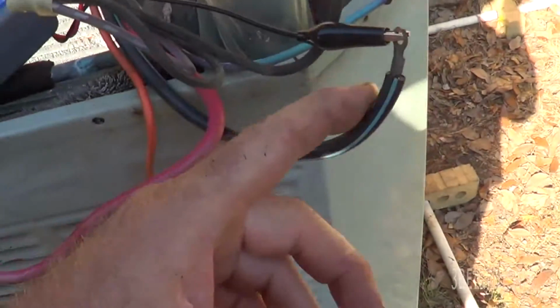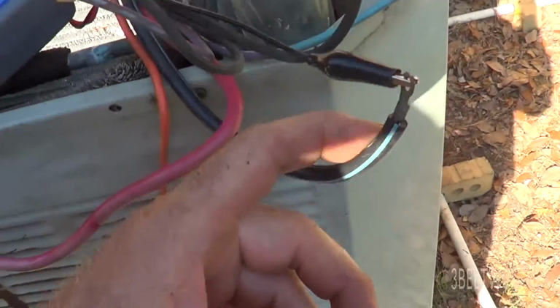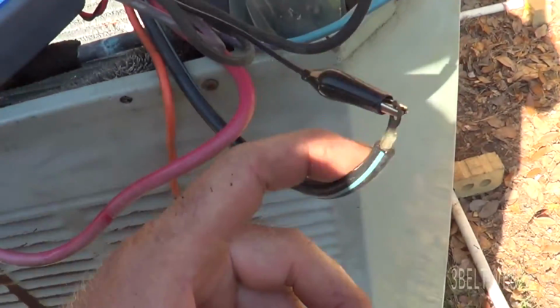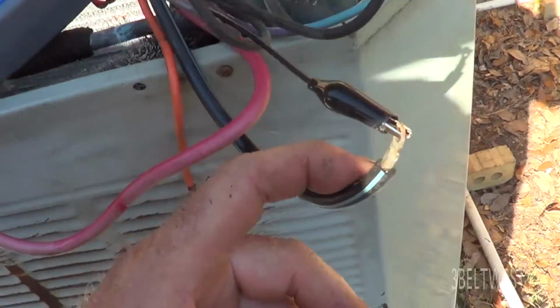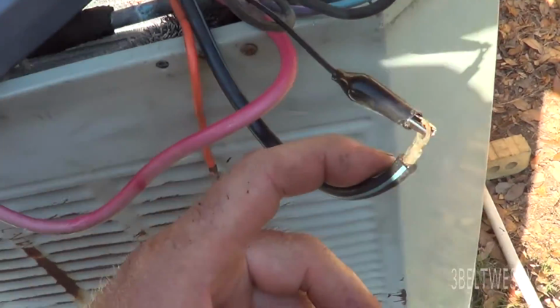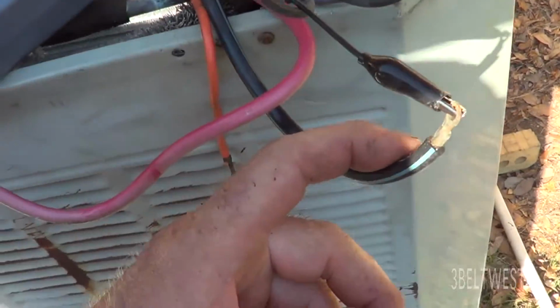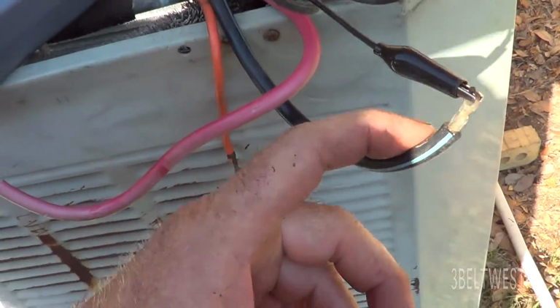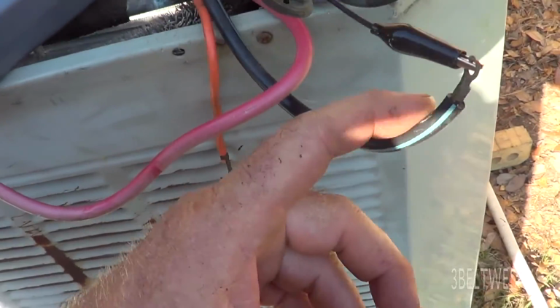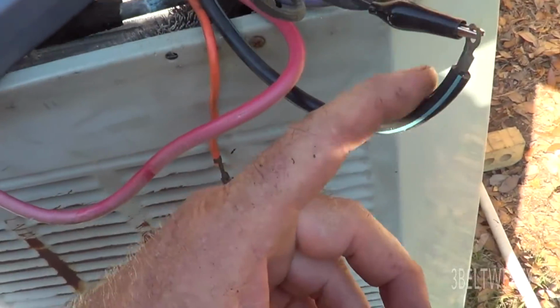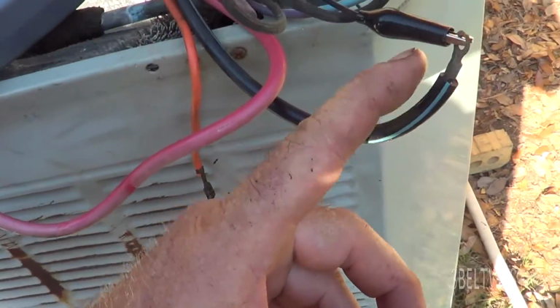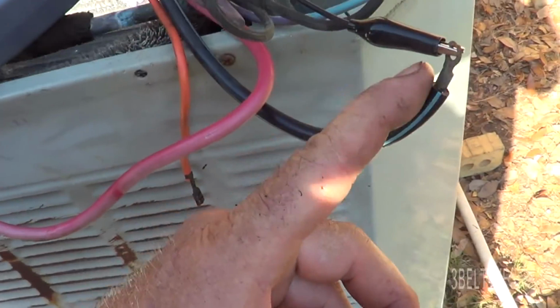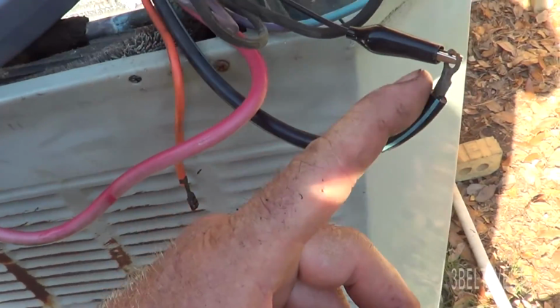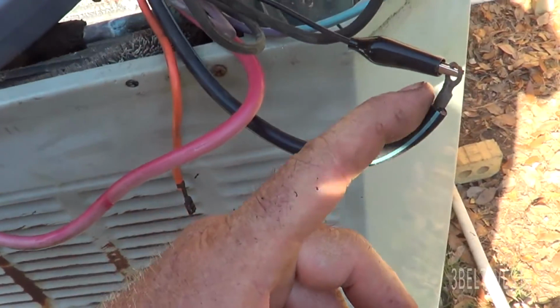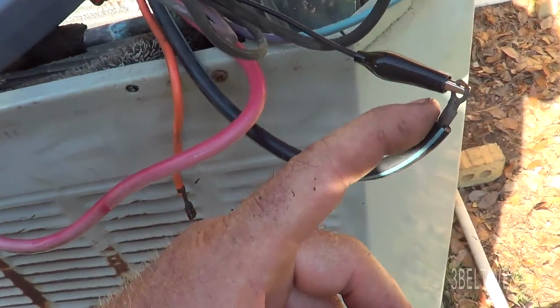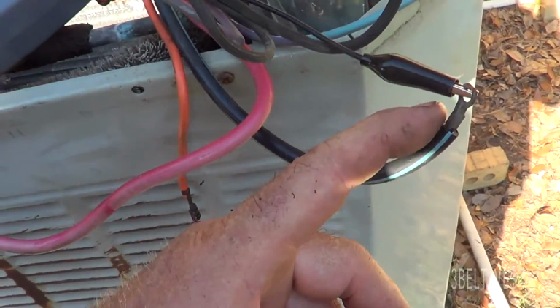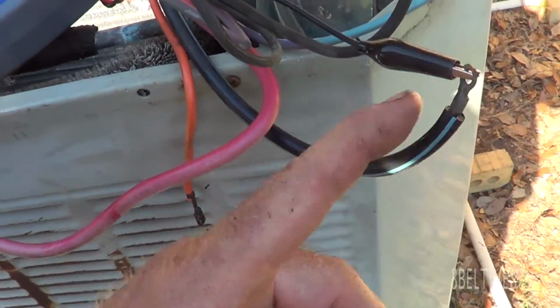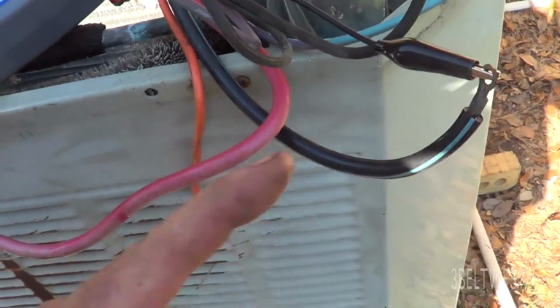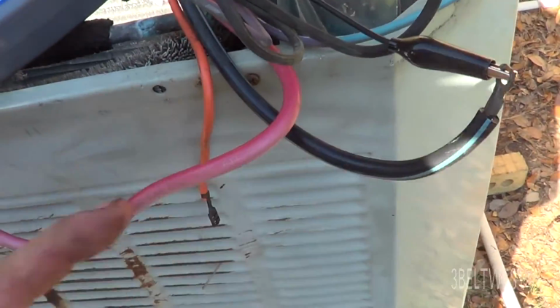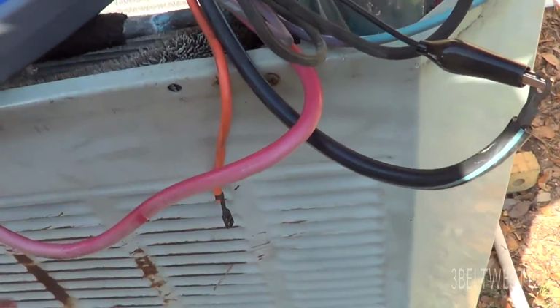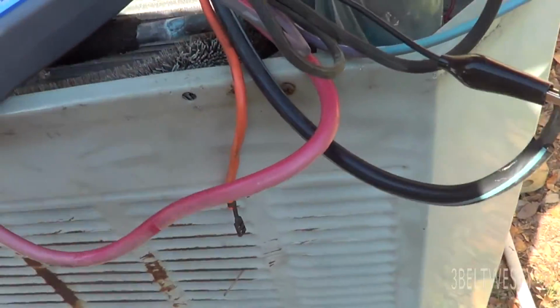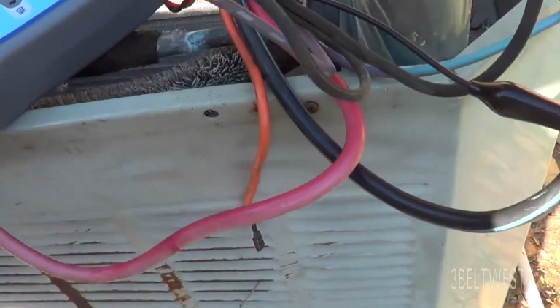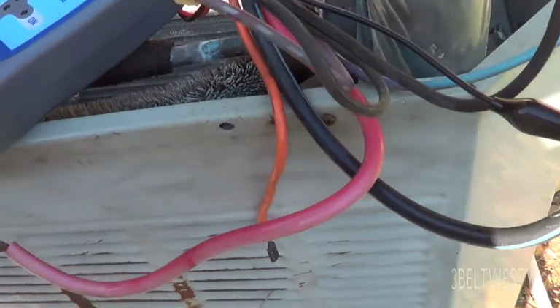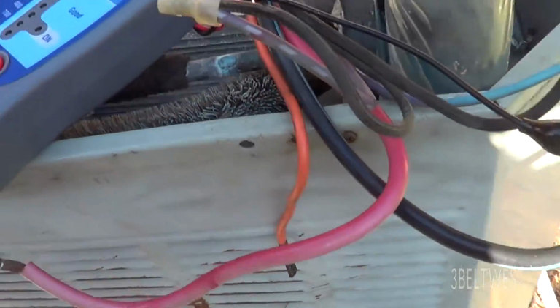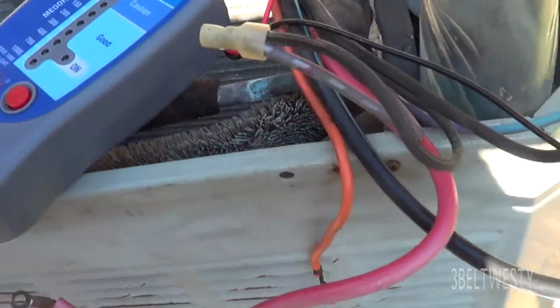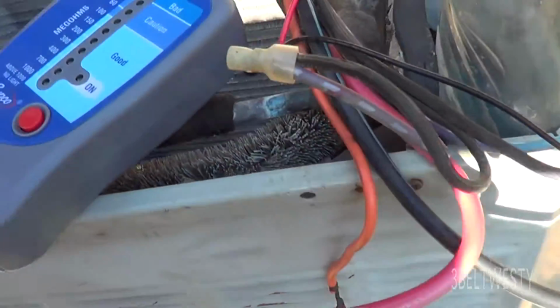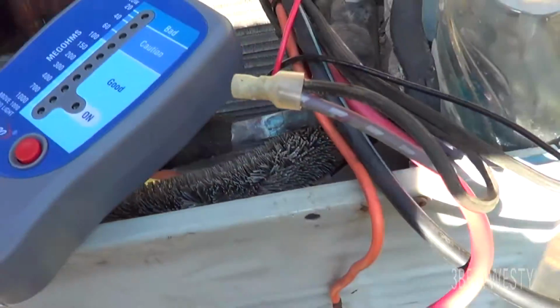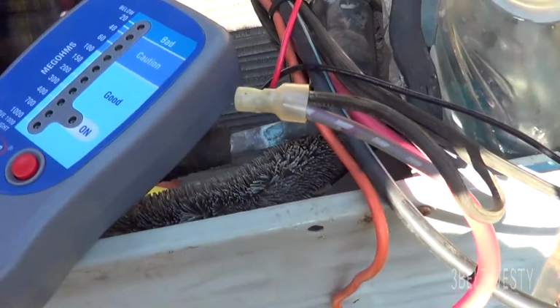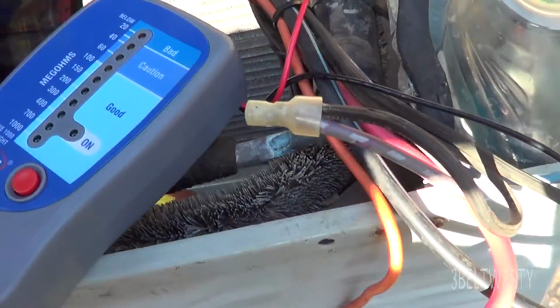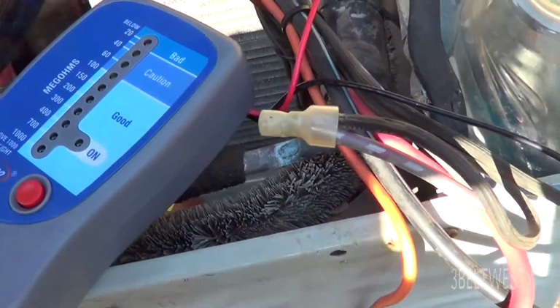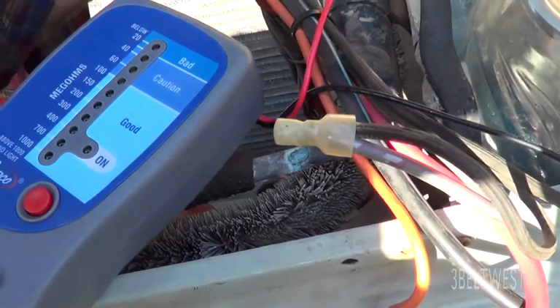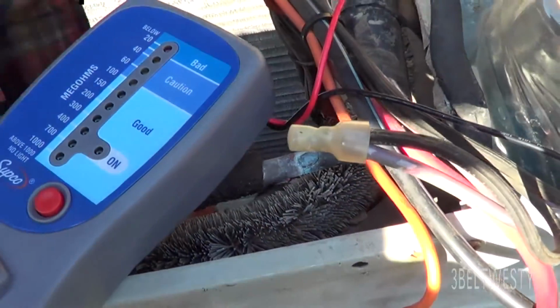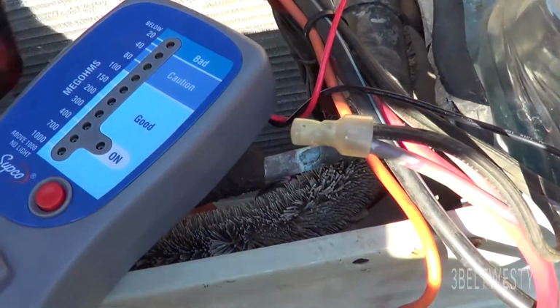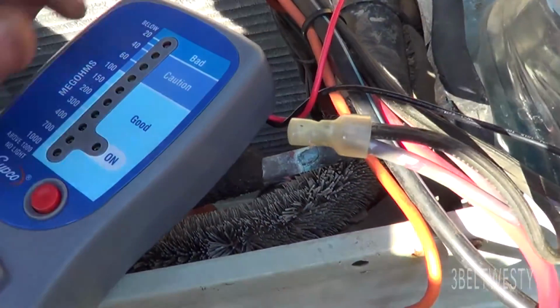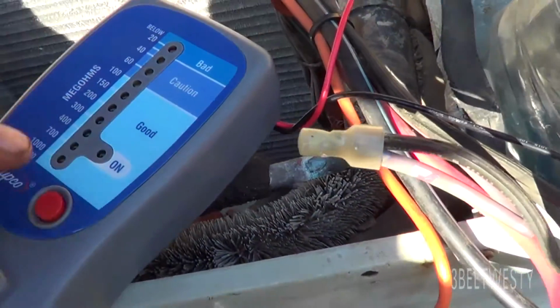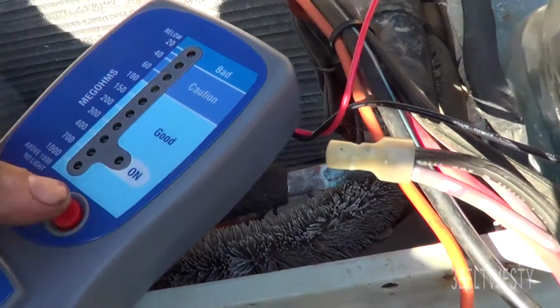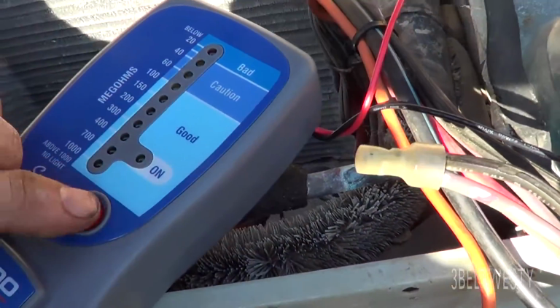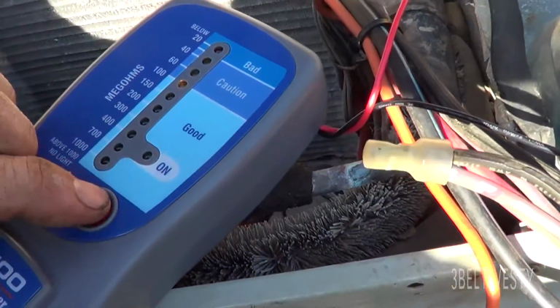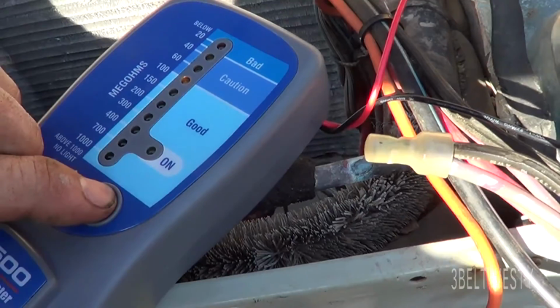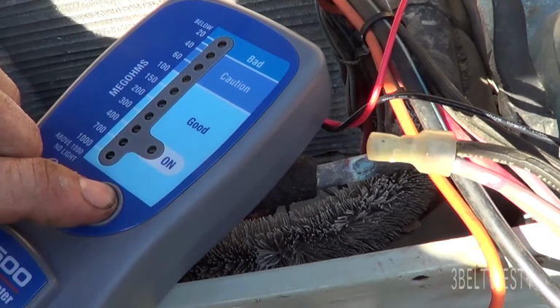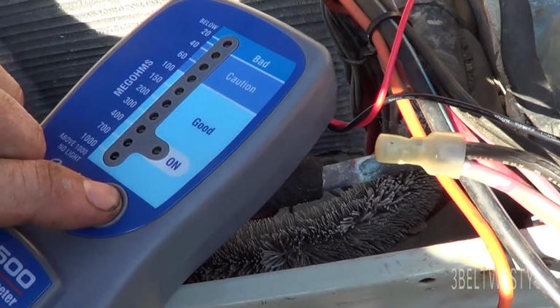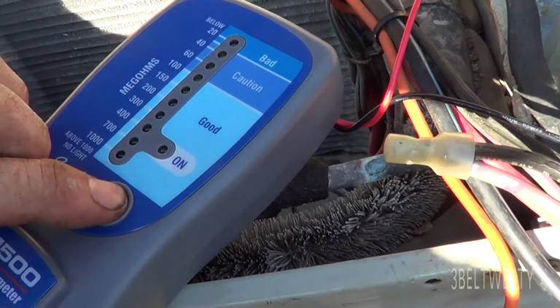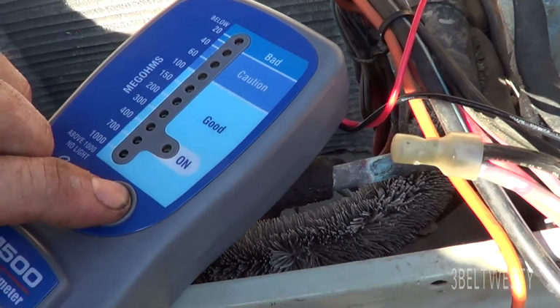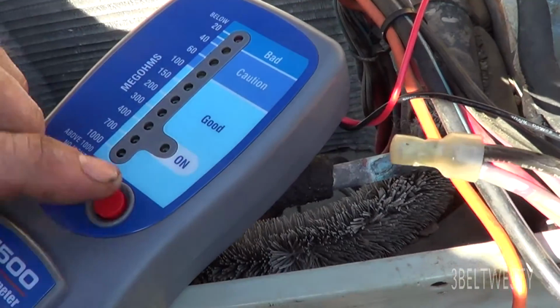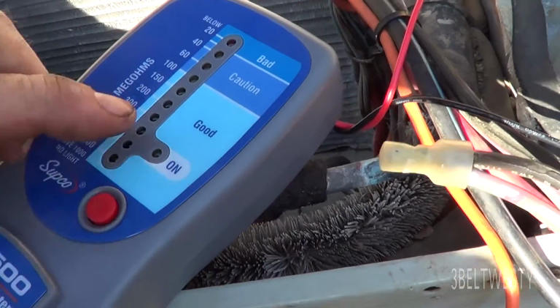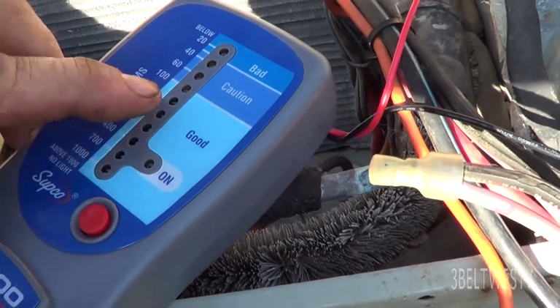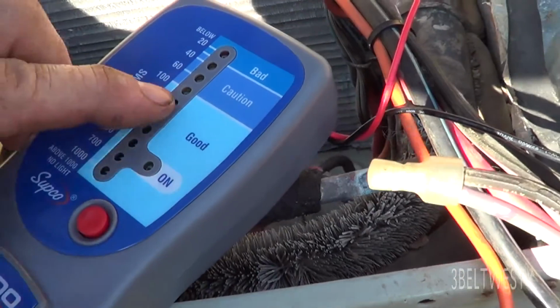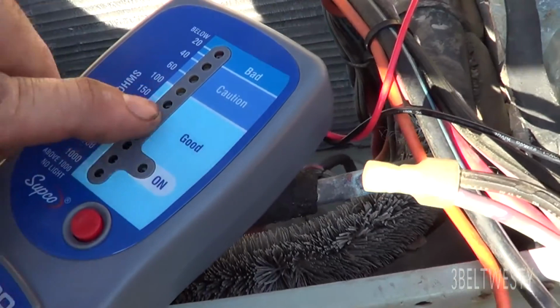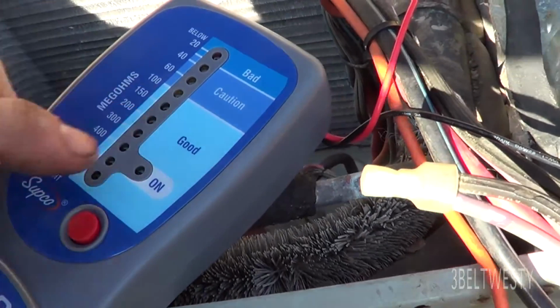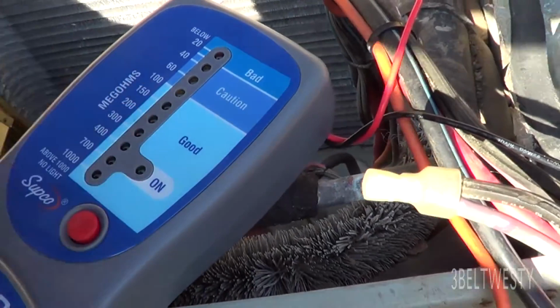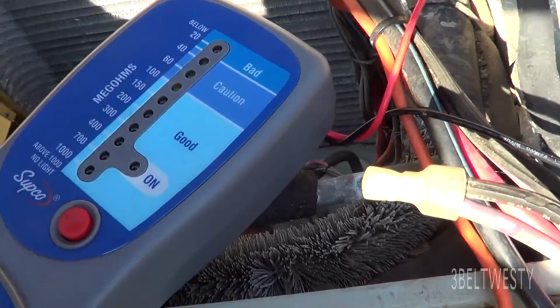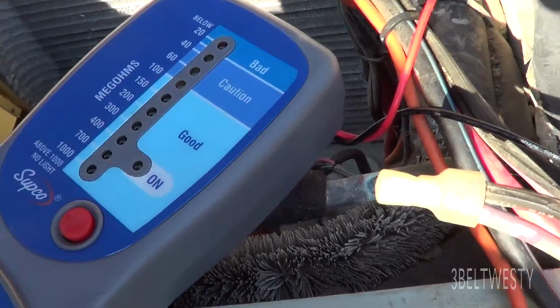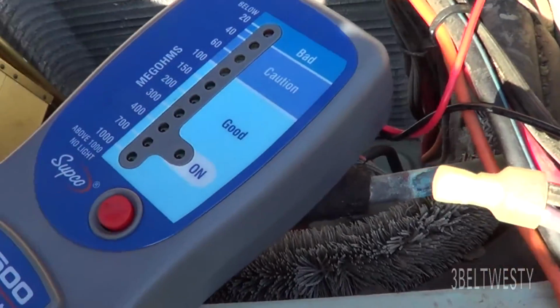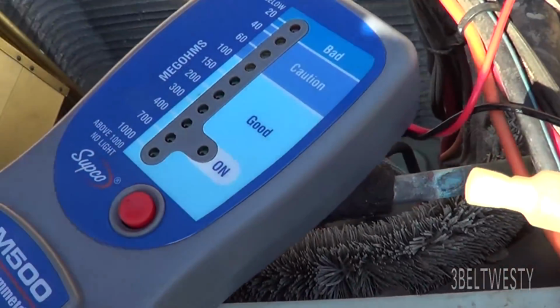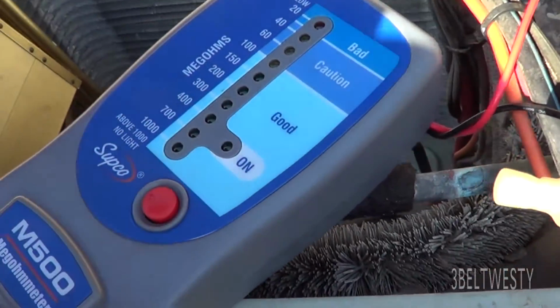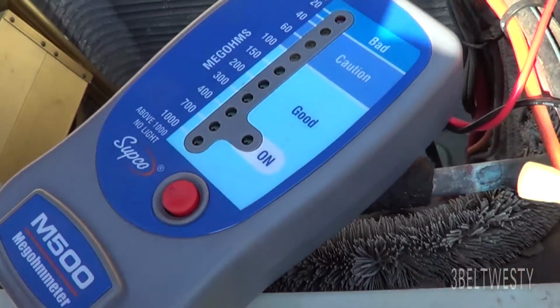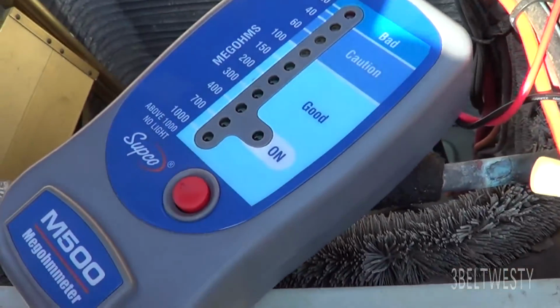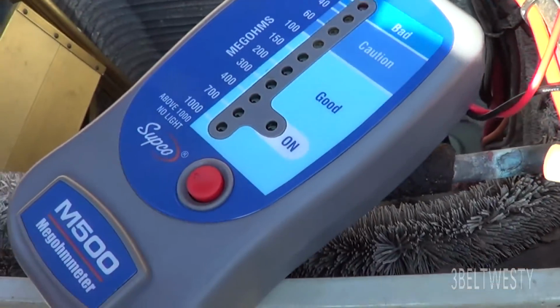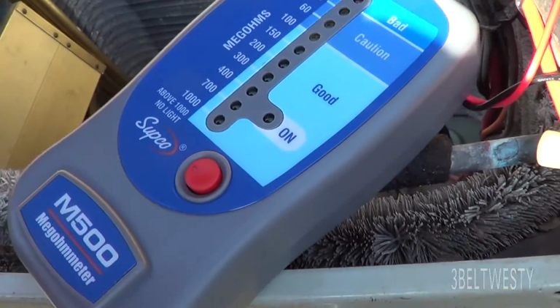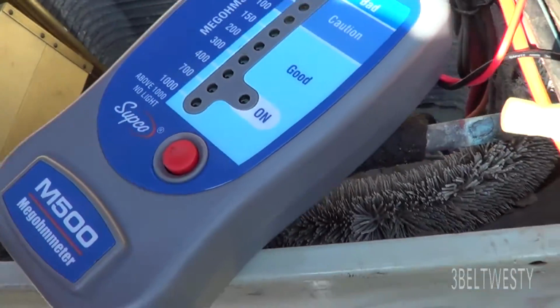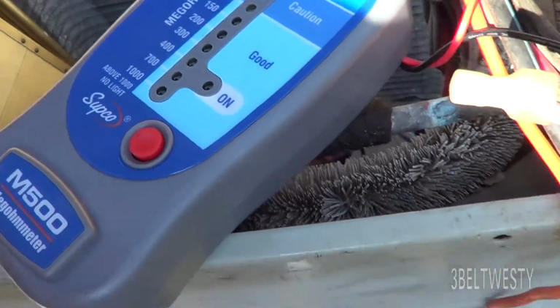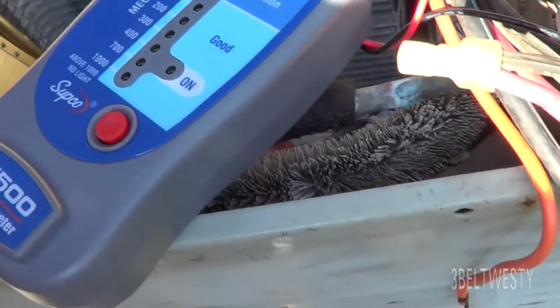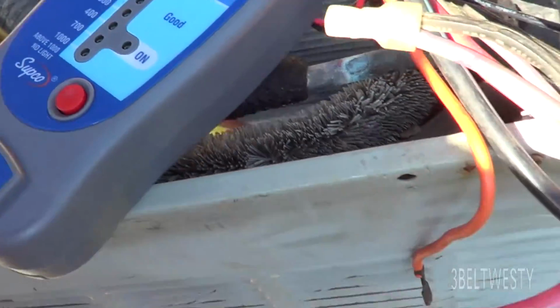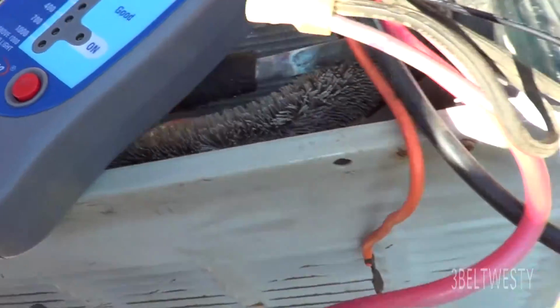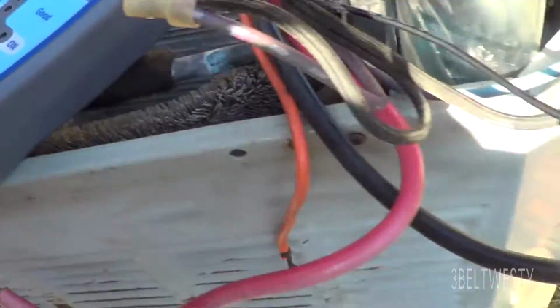So I'm going from one of the pots to the frame of the unit here, and probably after I clean this up we'll read higher.